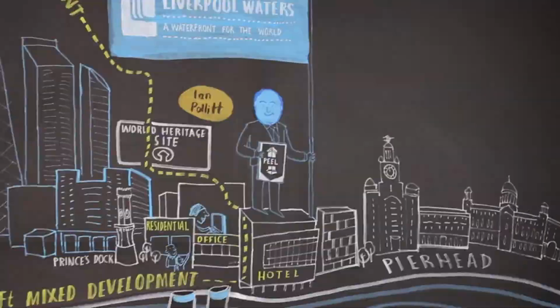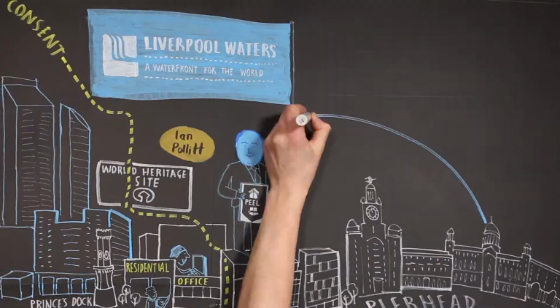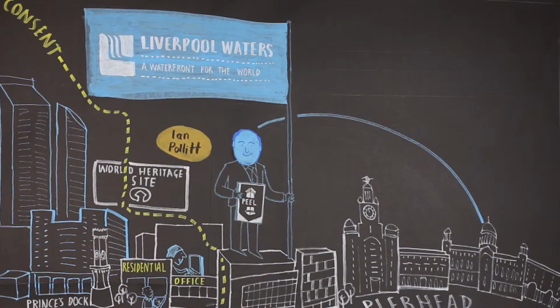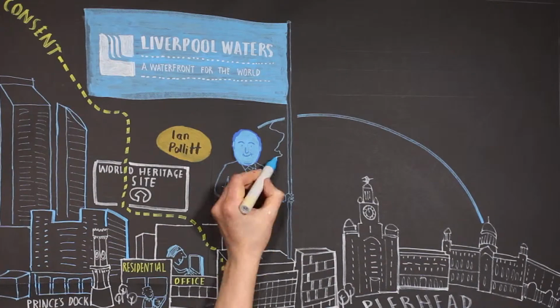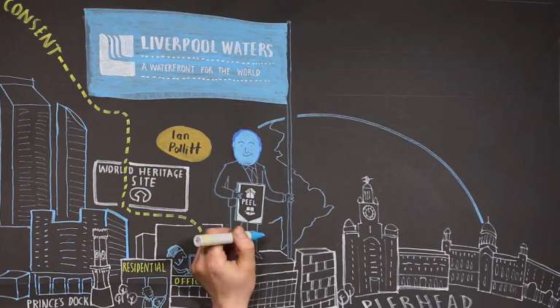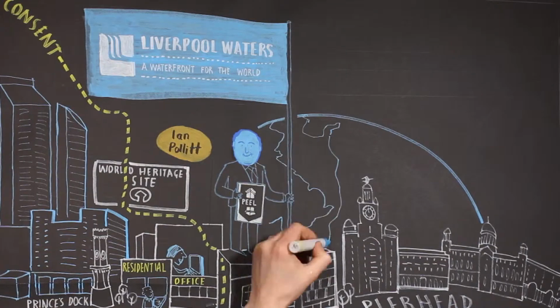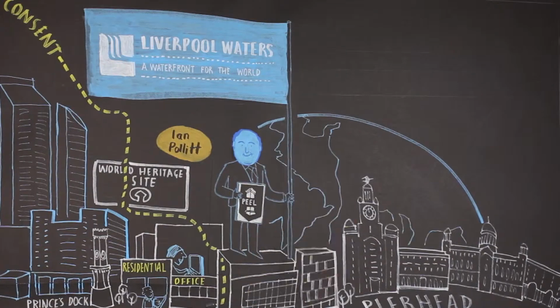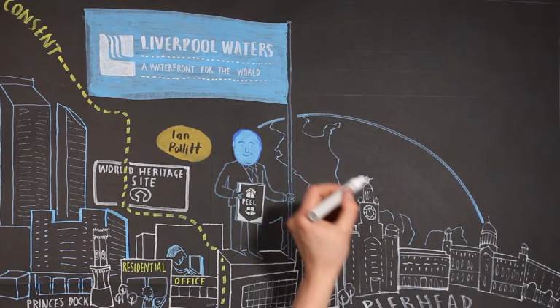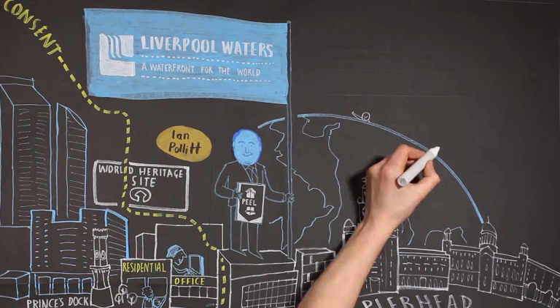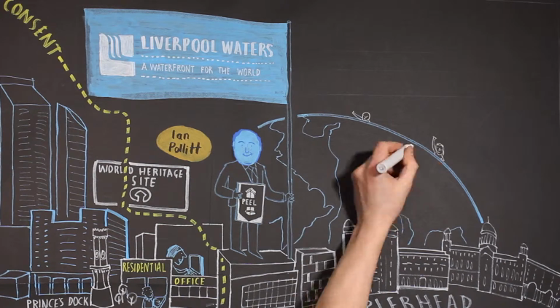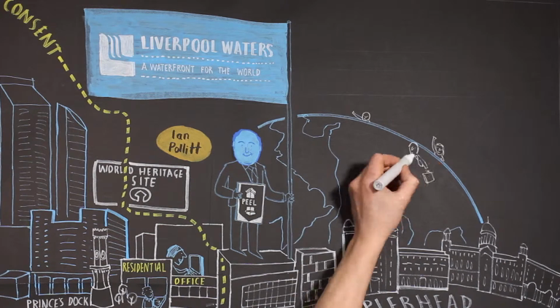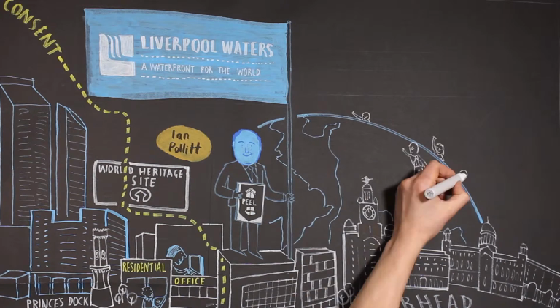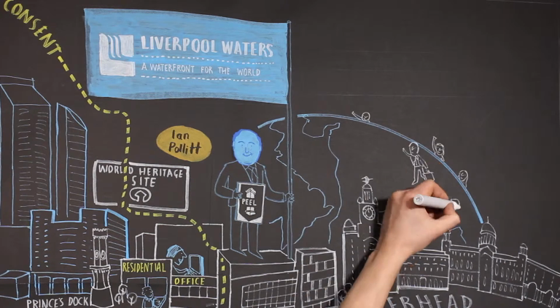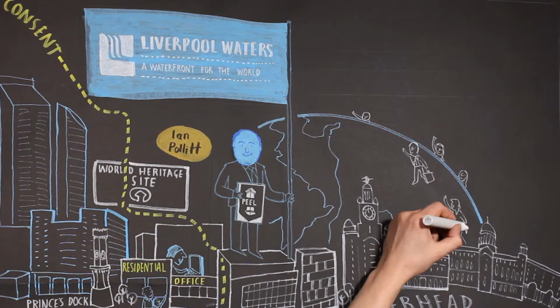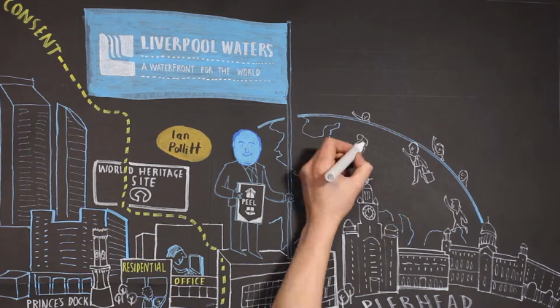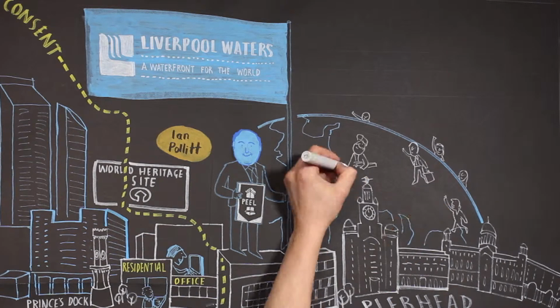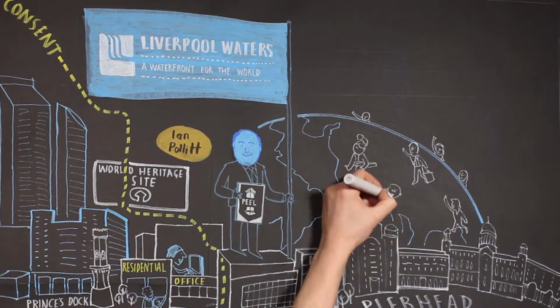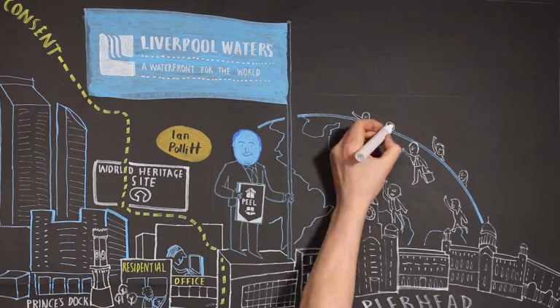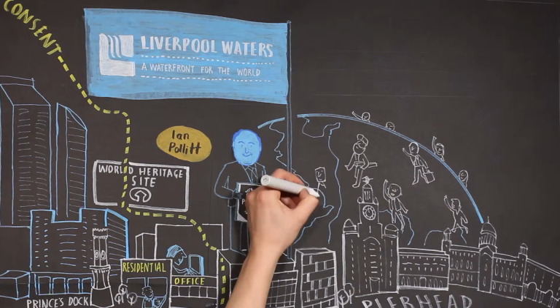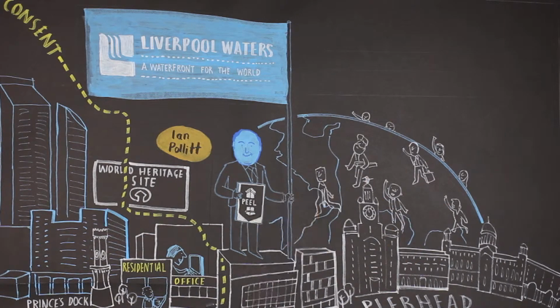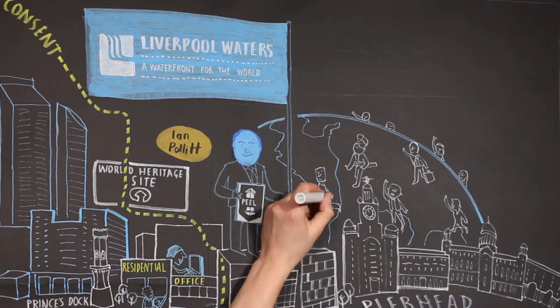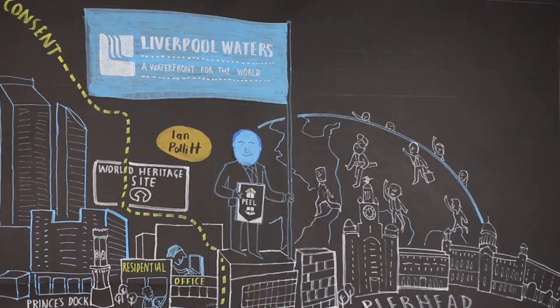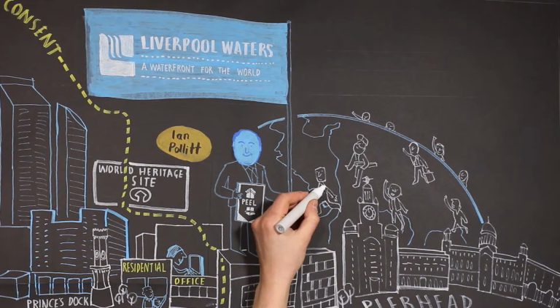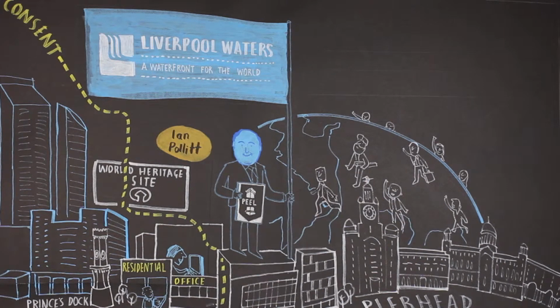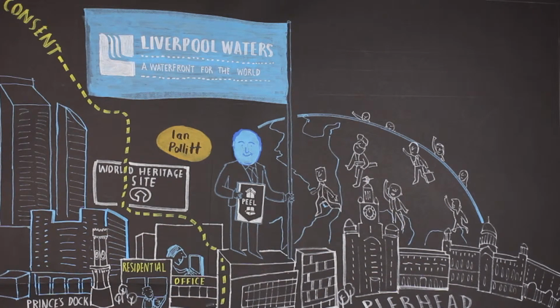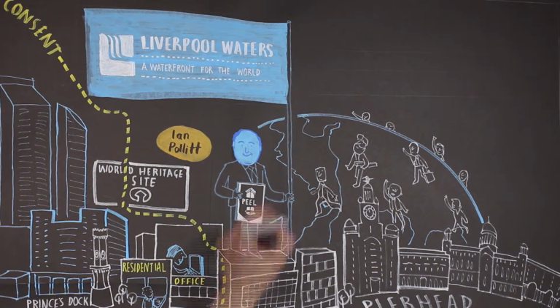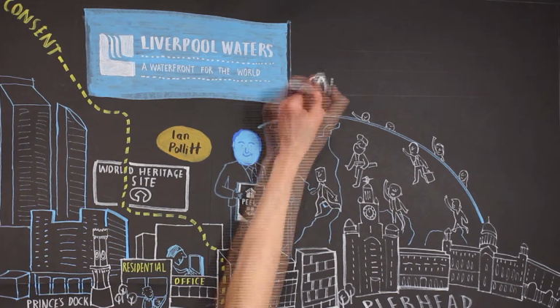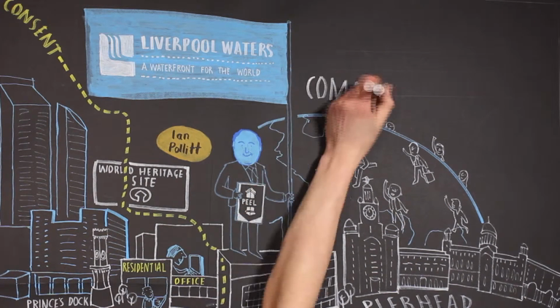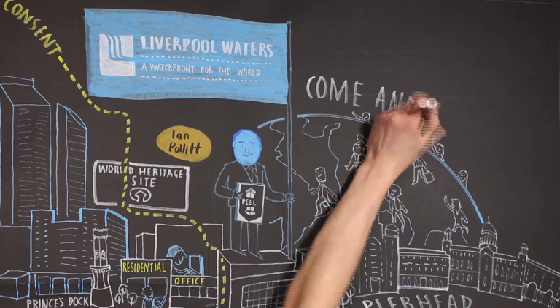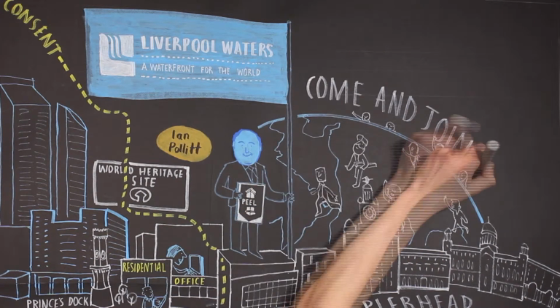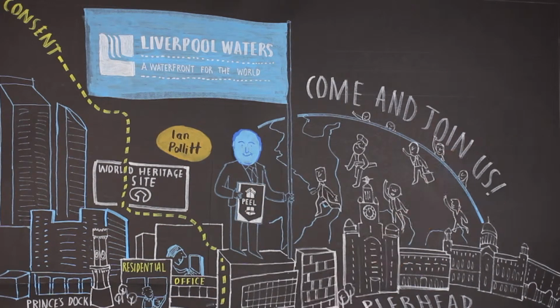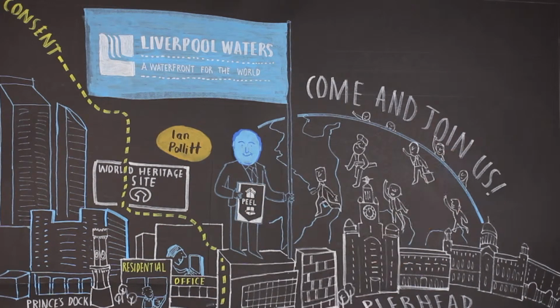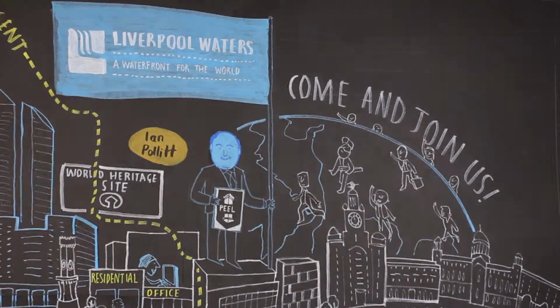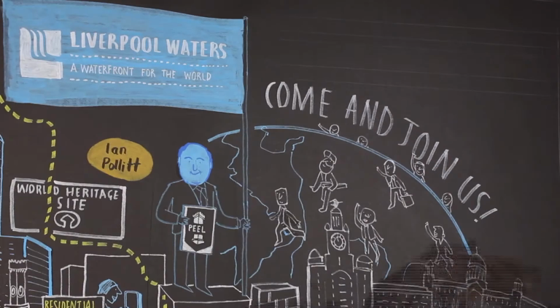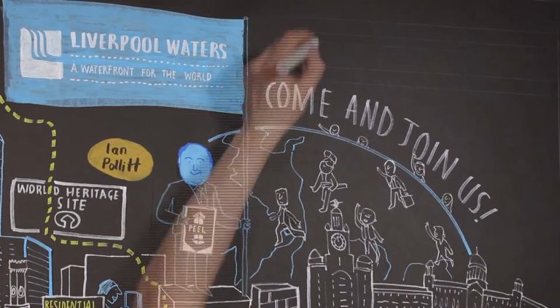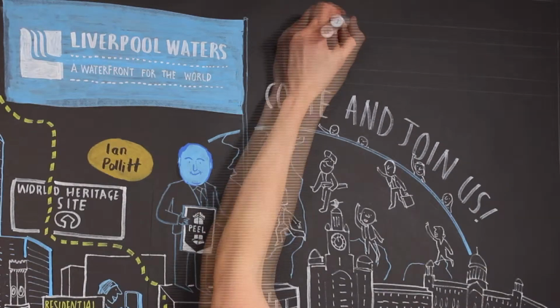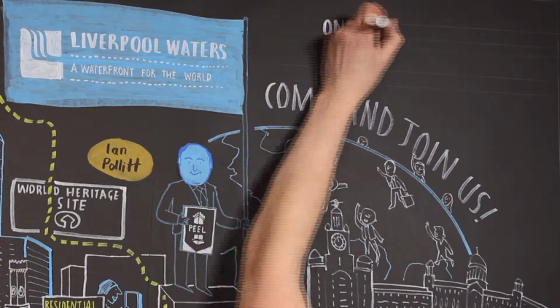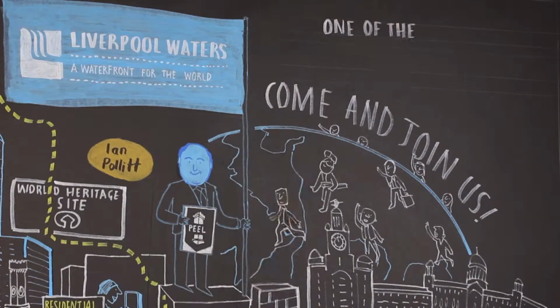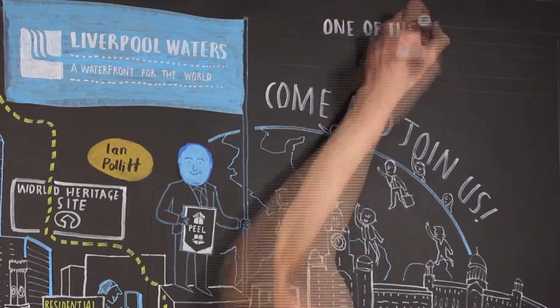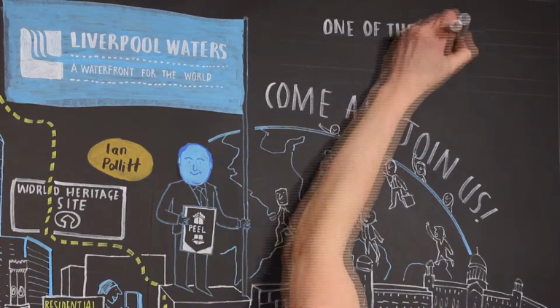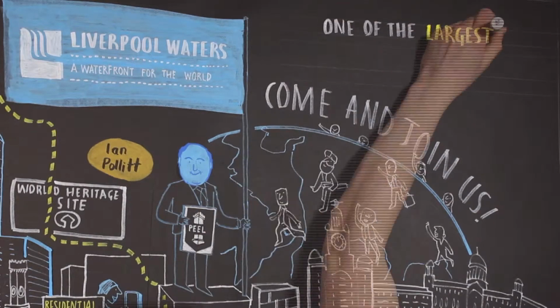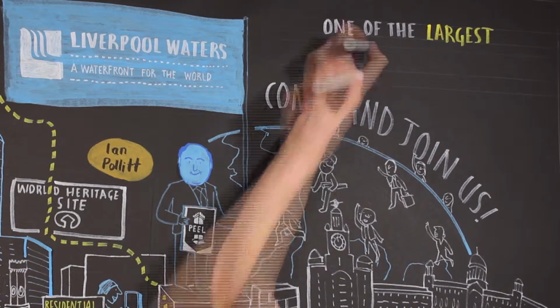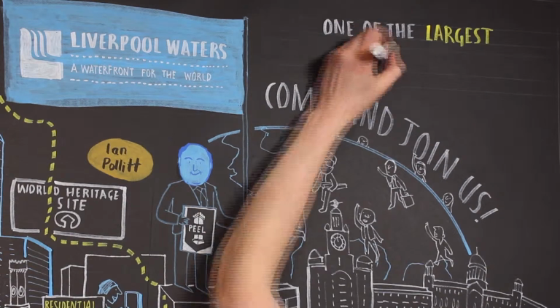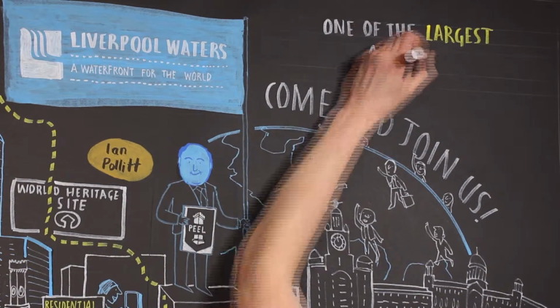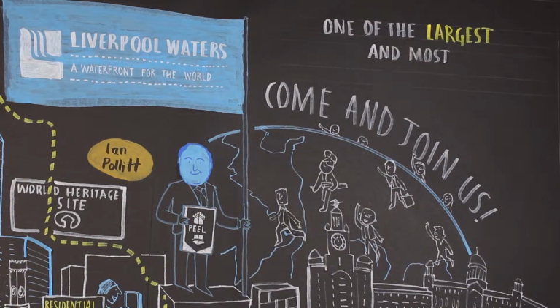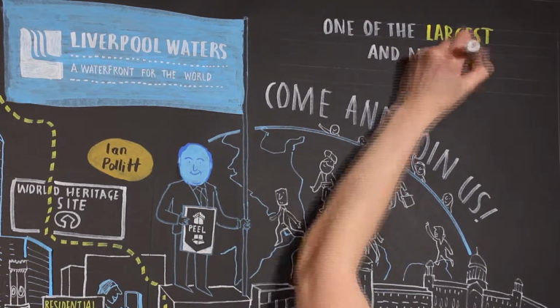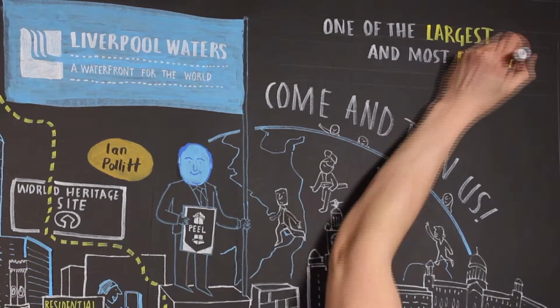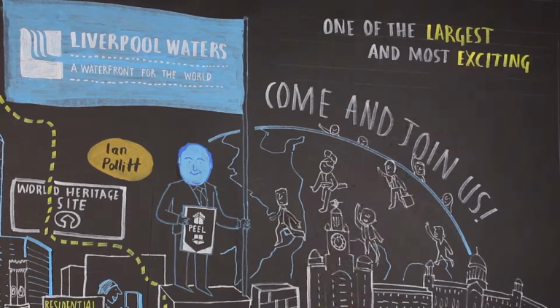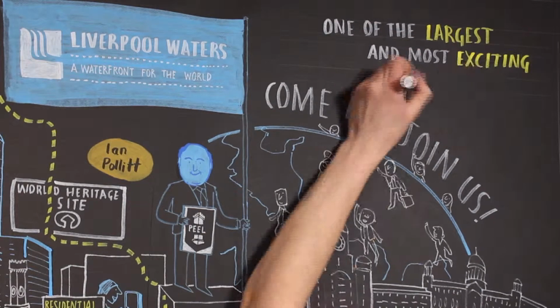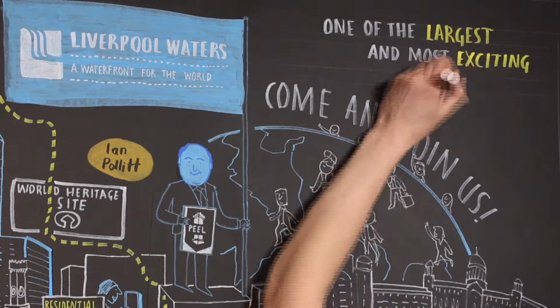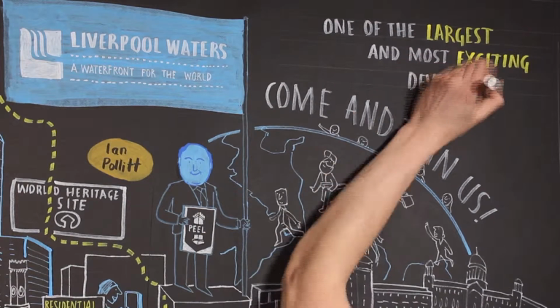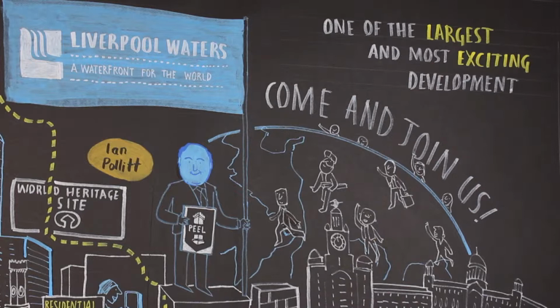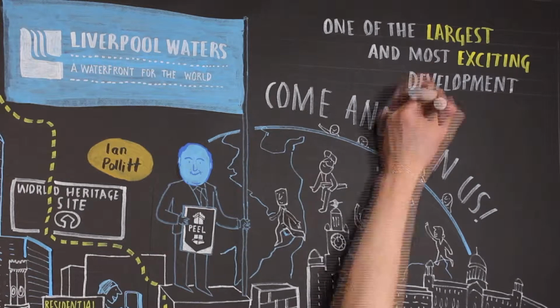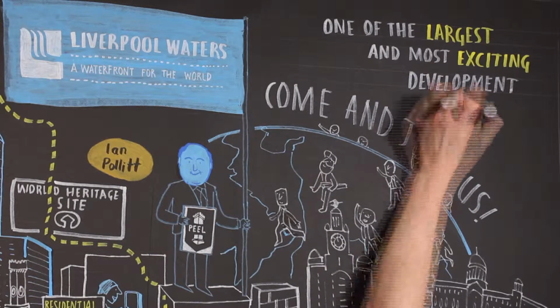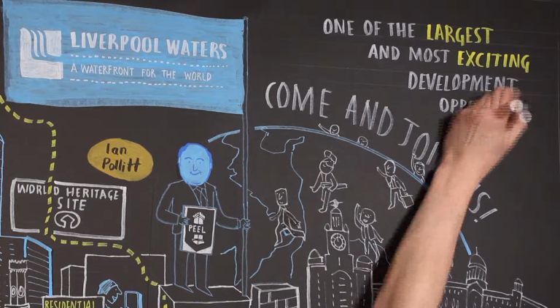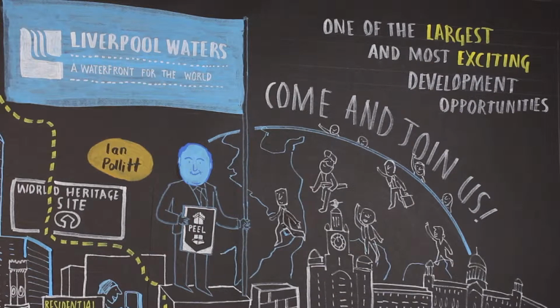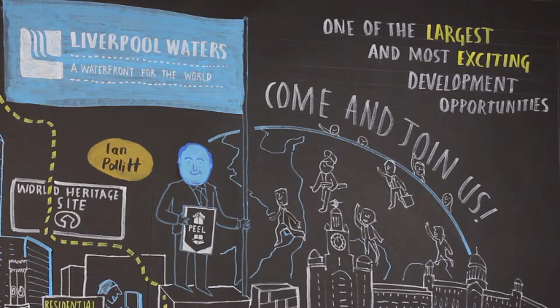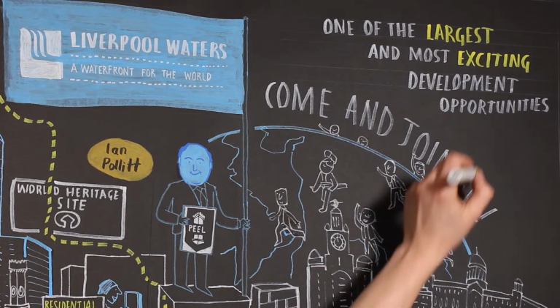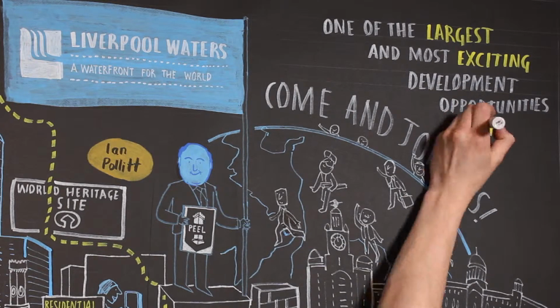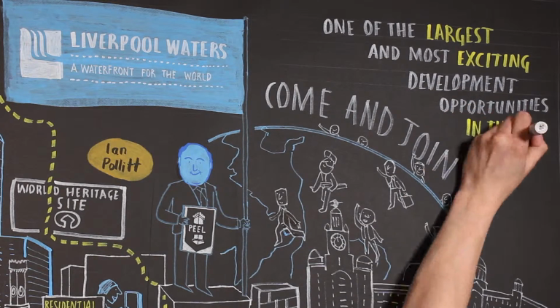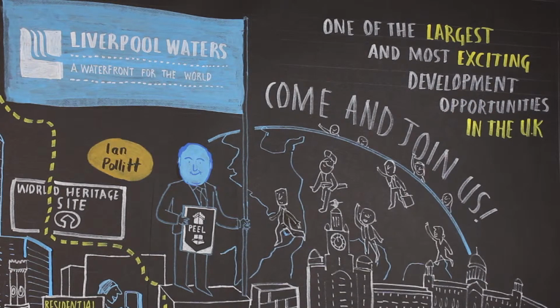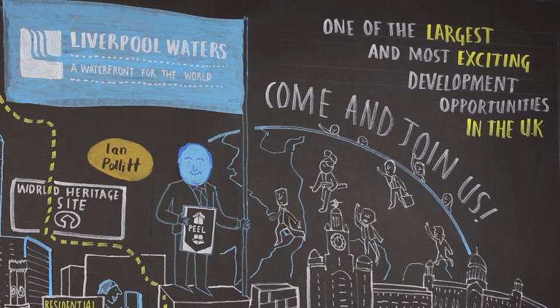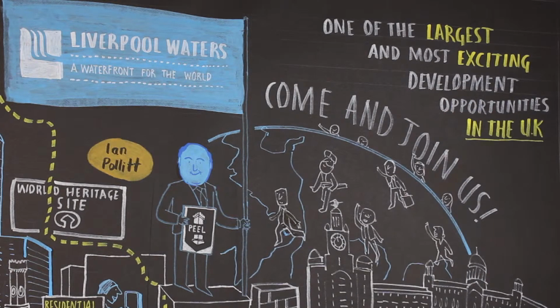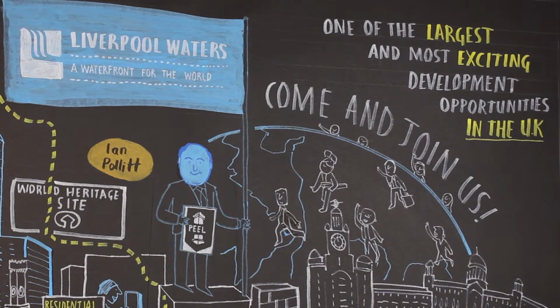Peel are now actively looking for partners and developers to come and join us in one of the largest and most exciting development opportunities in the United Kingdom.